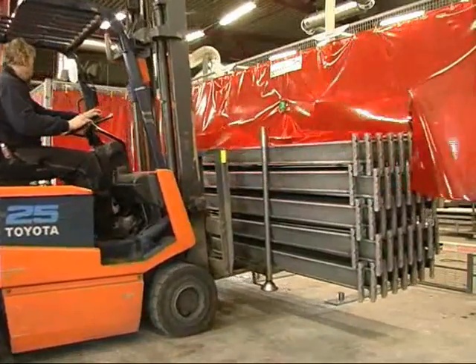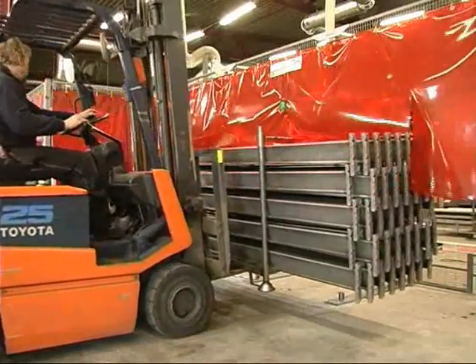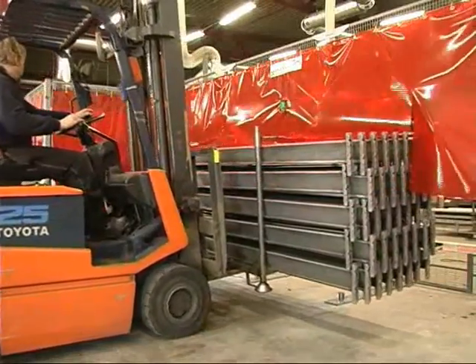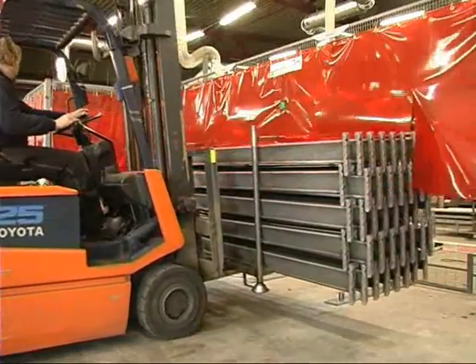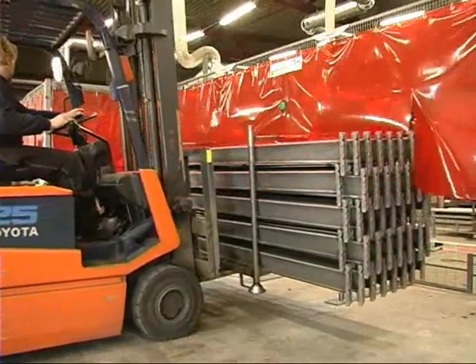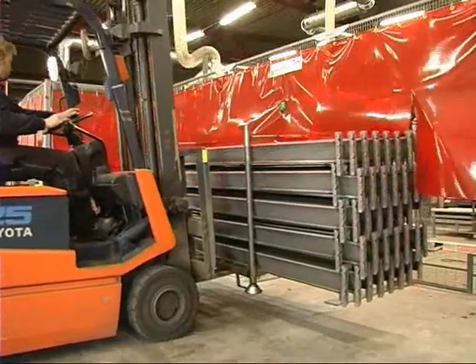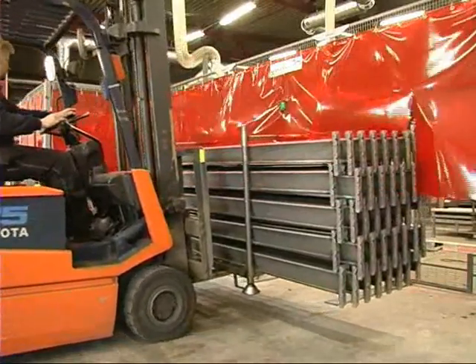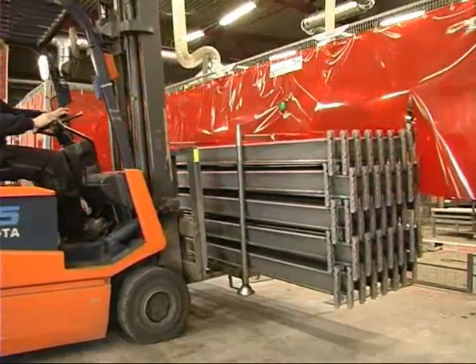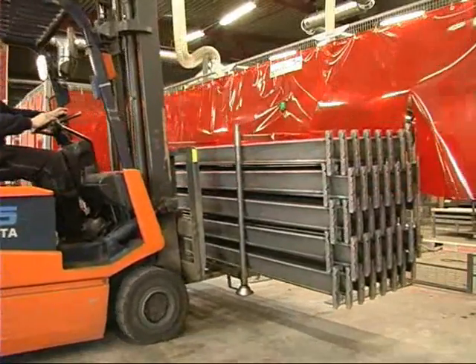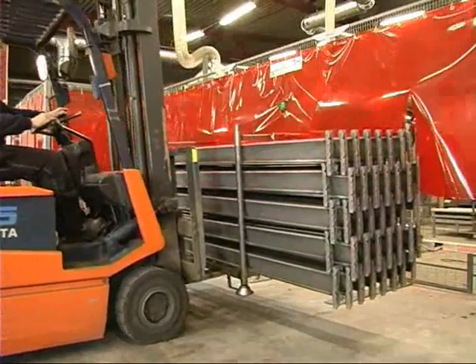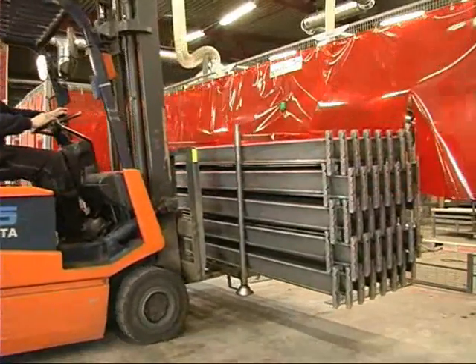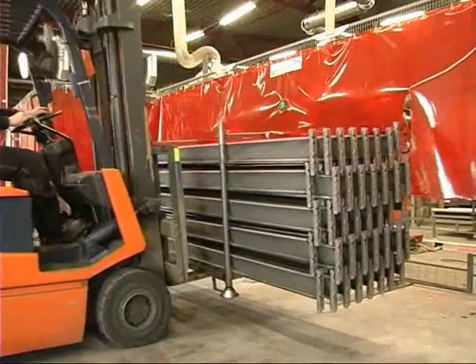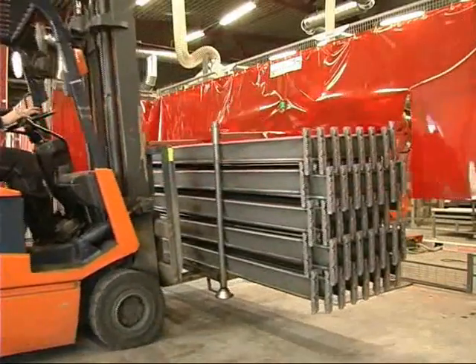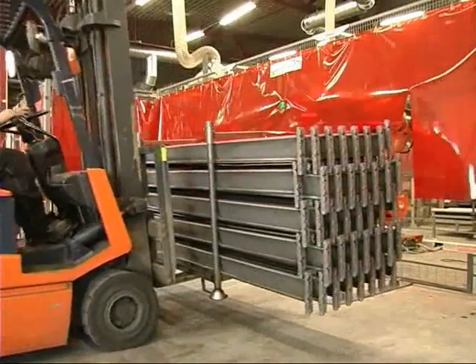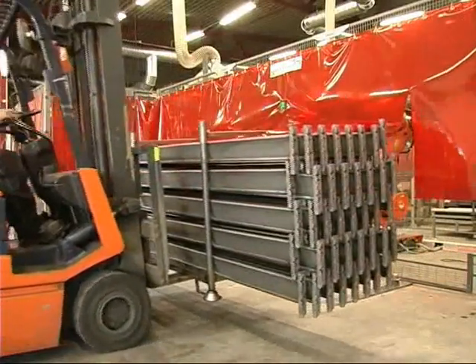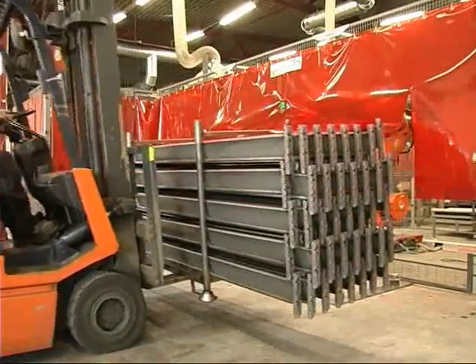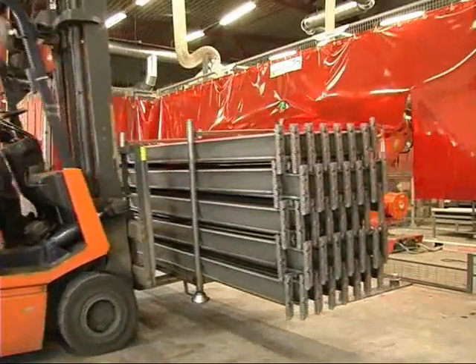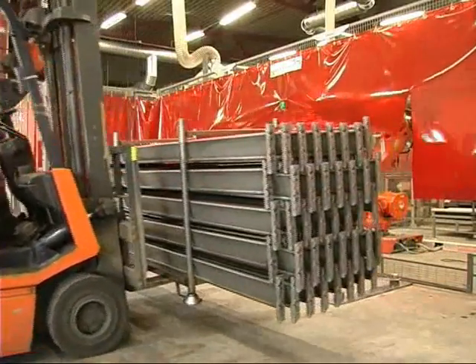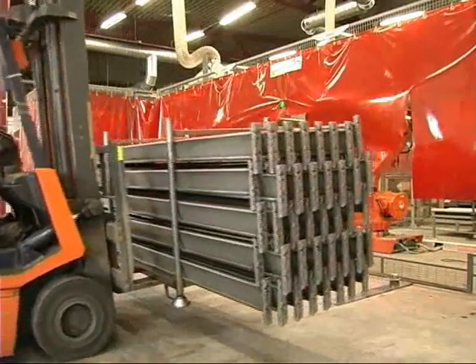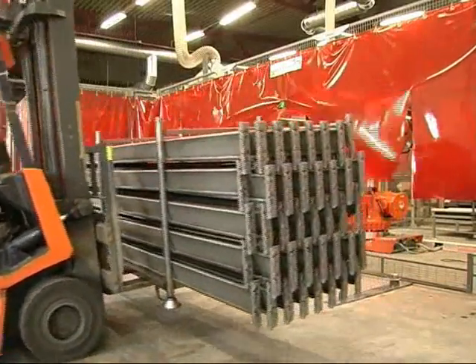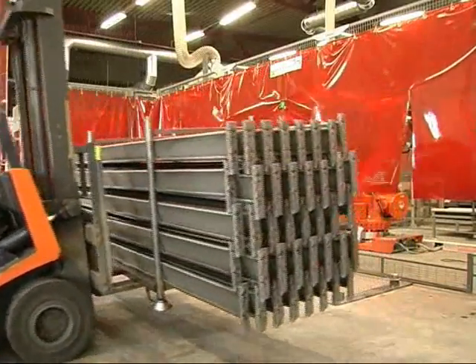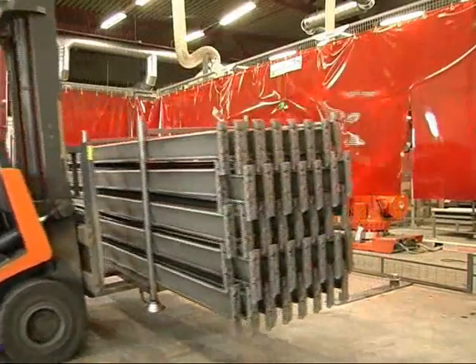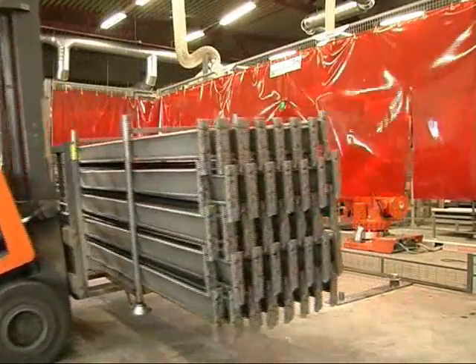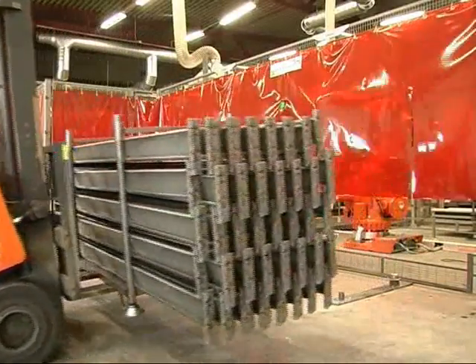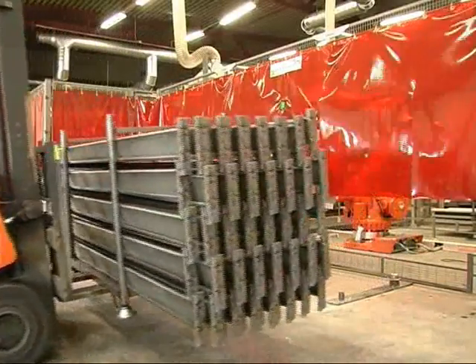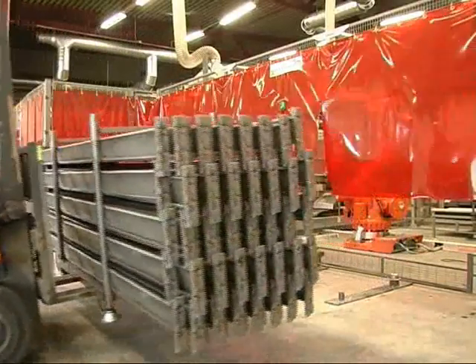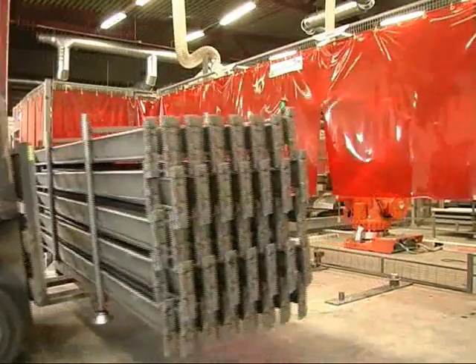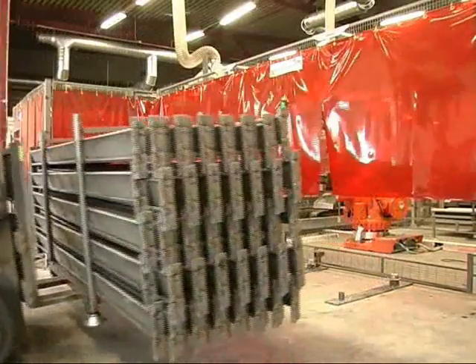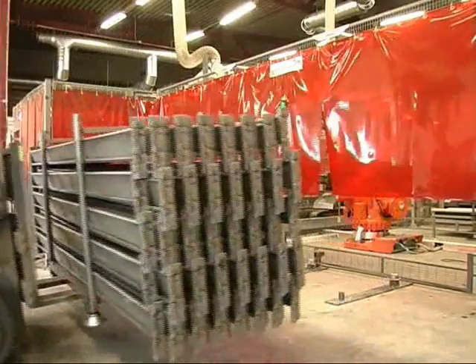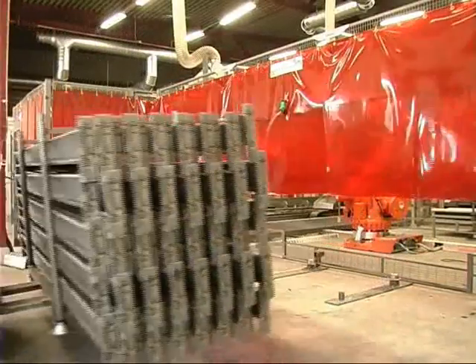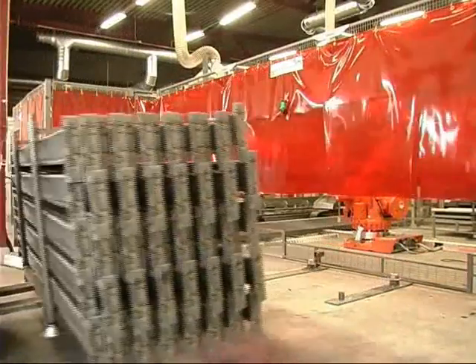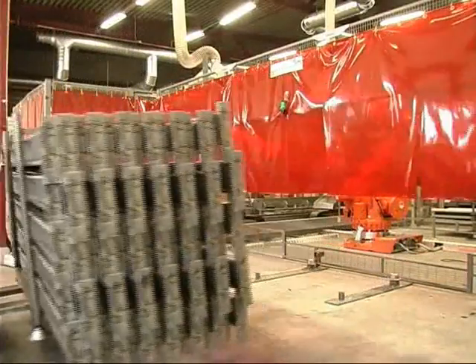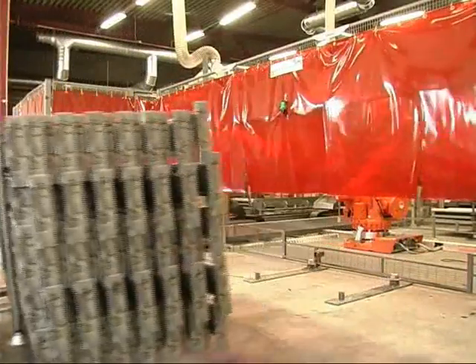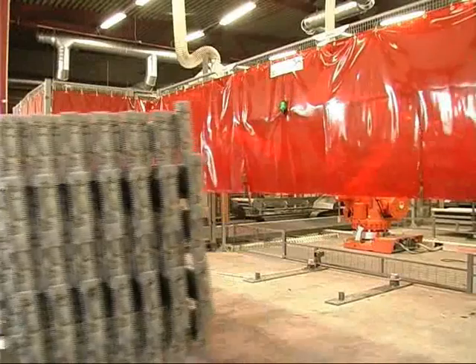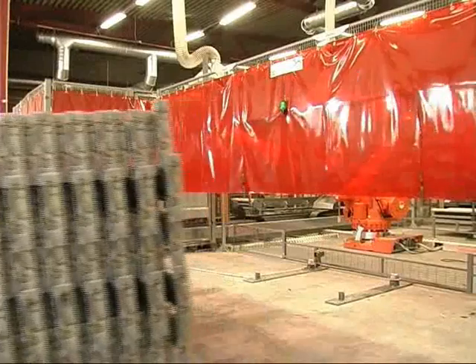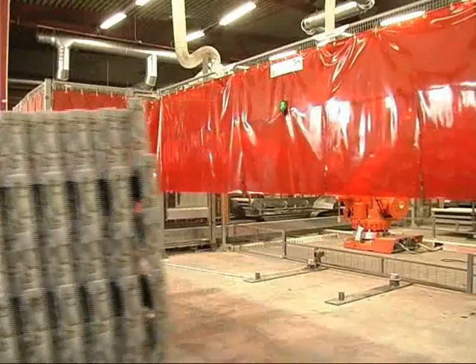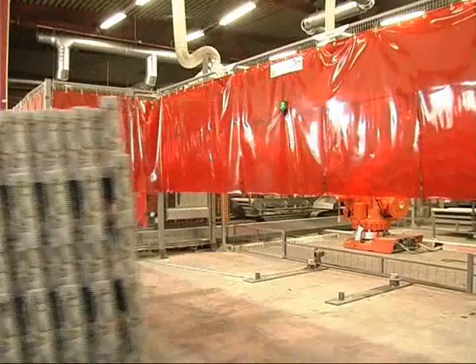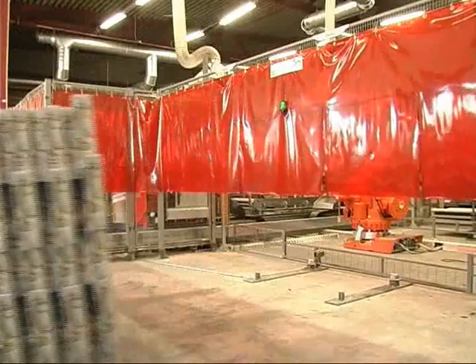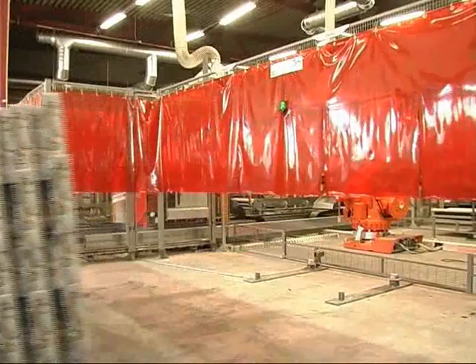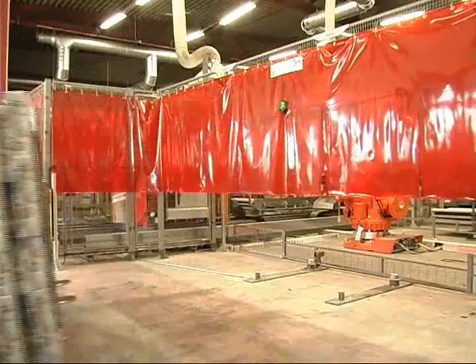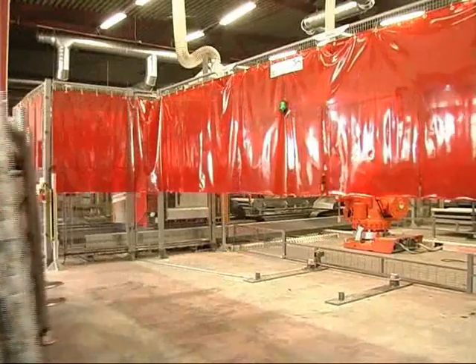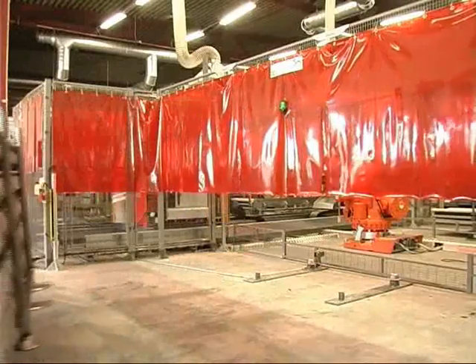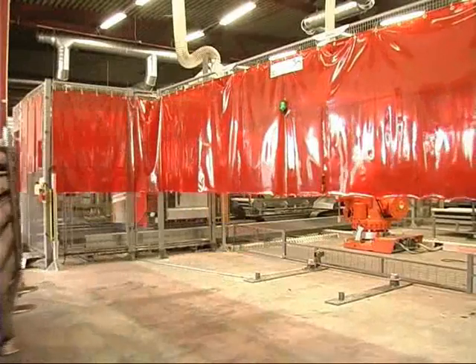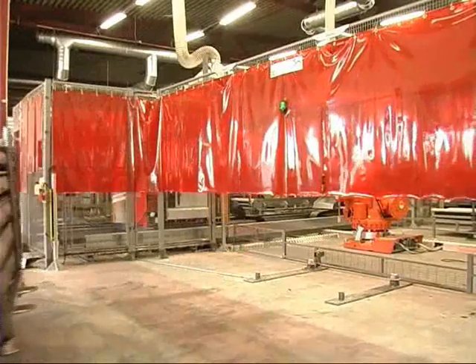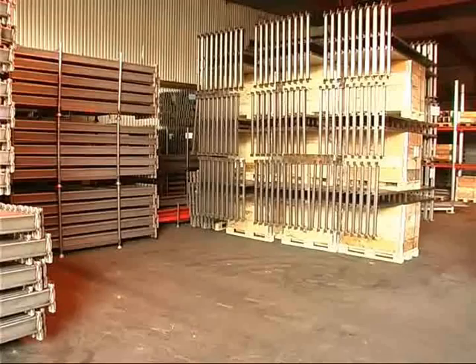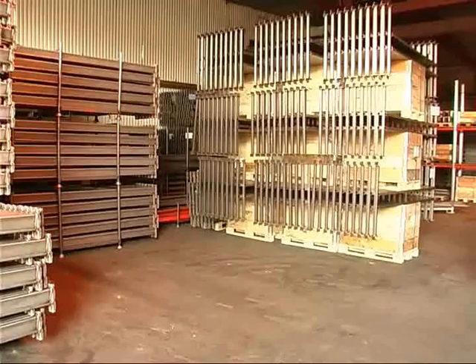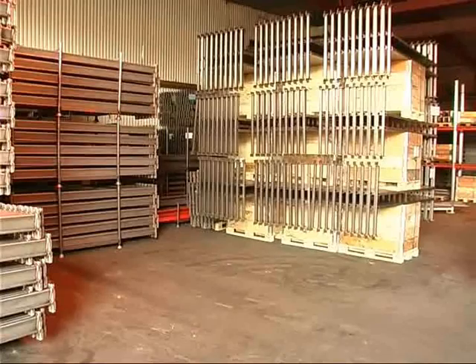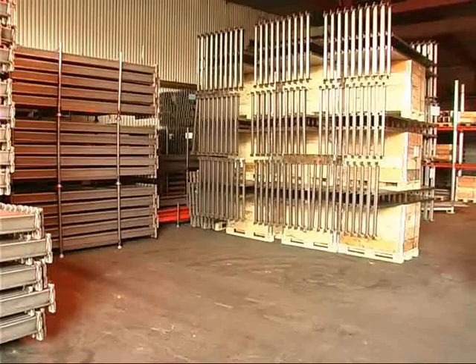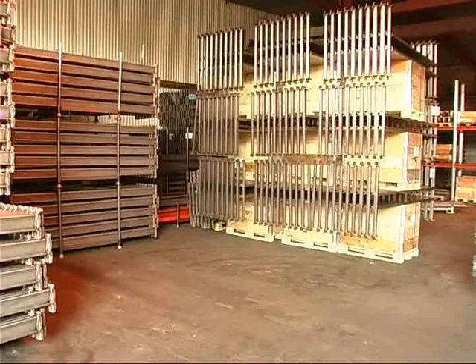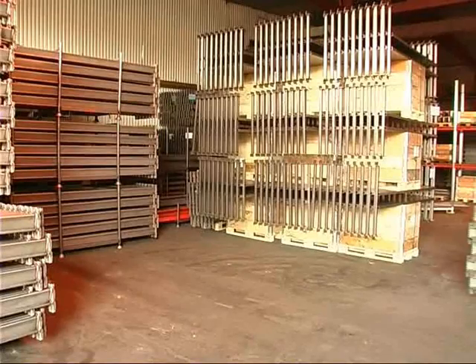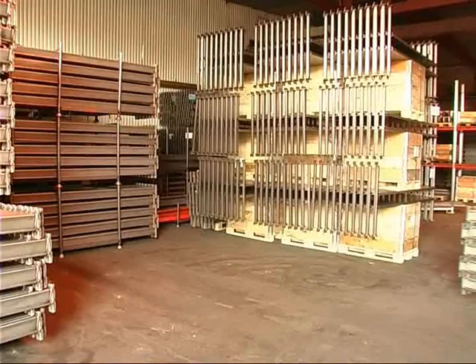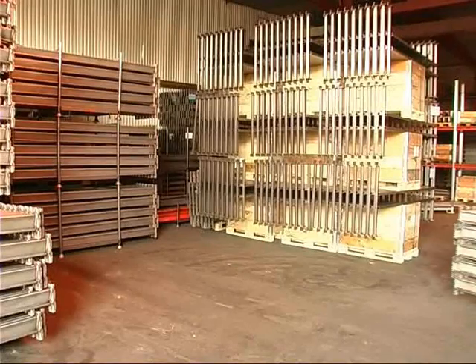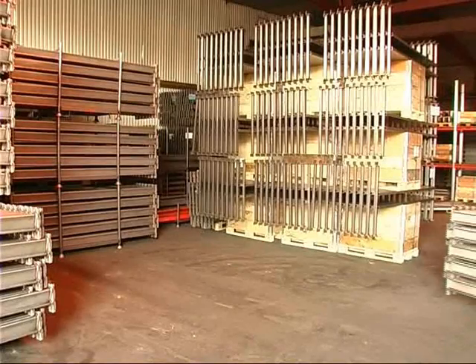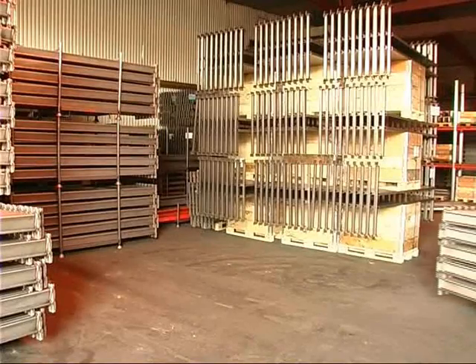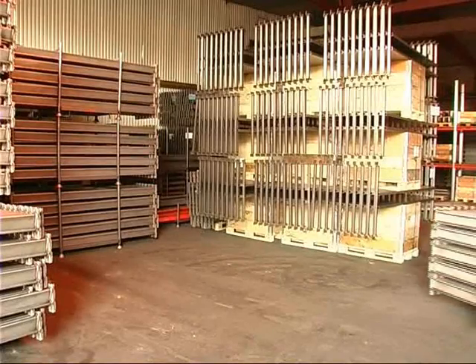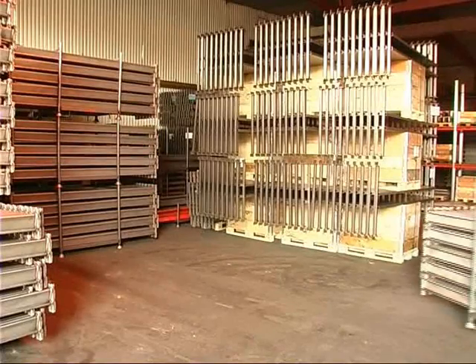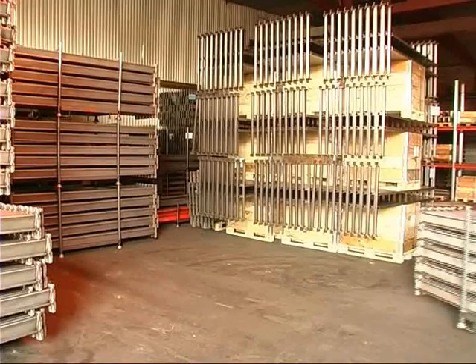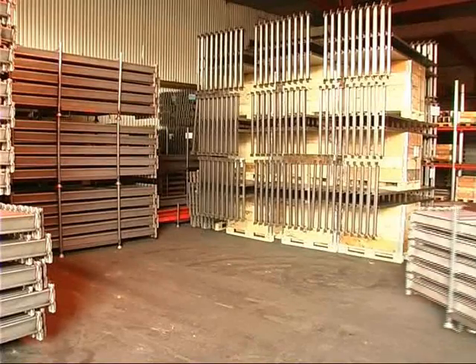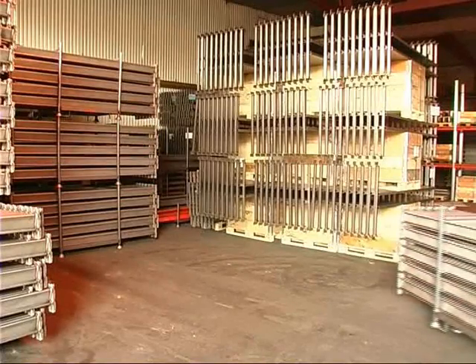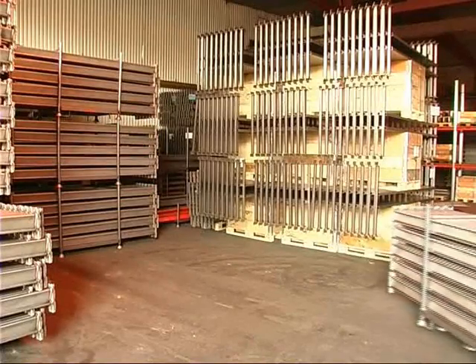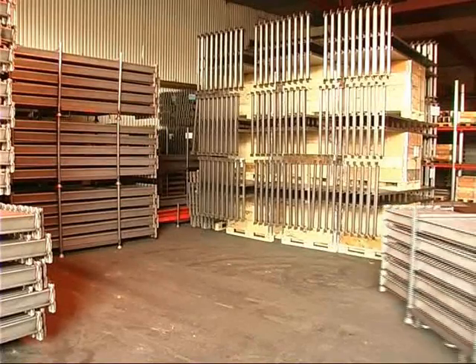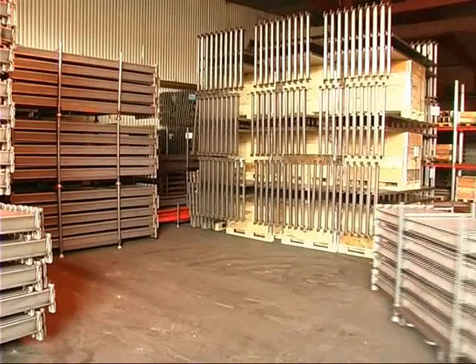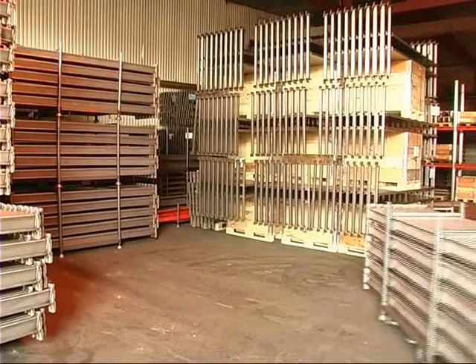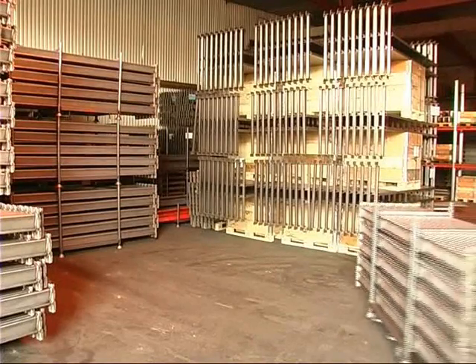For the company Brännehylte, this means that they can increase the manufacturing volume and still keep the production in-house.